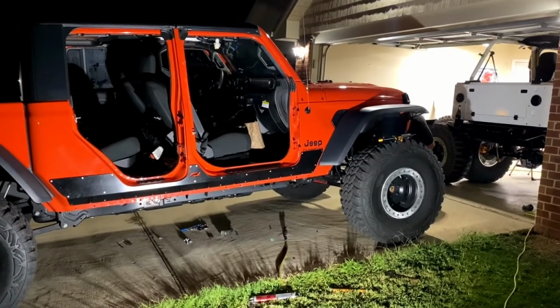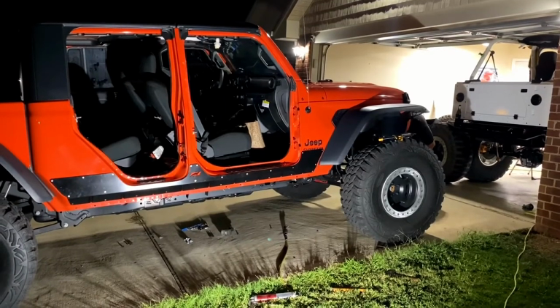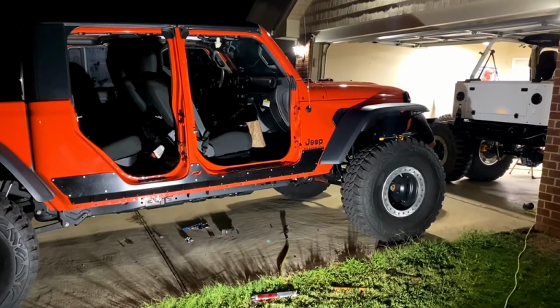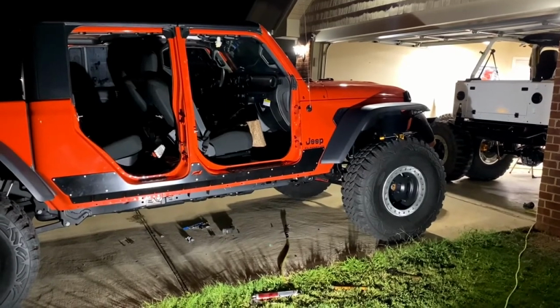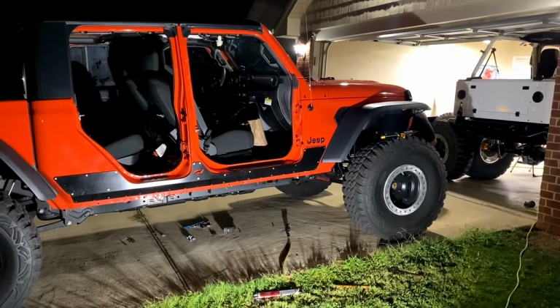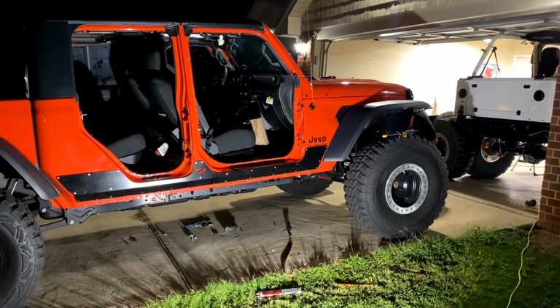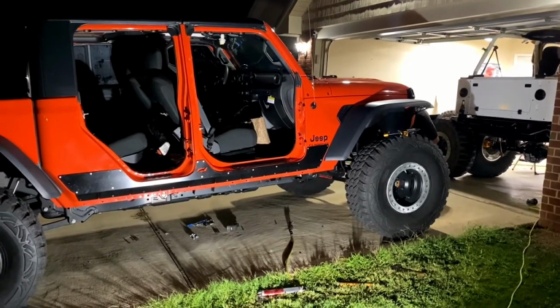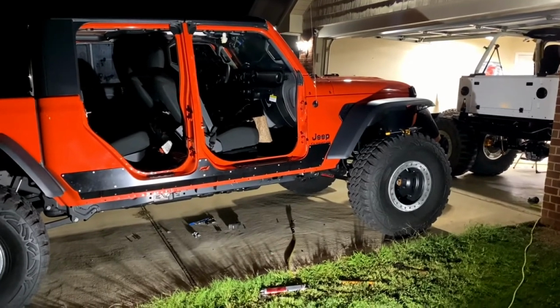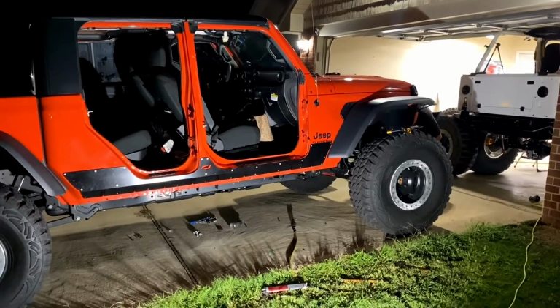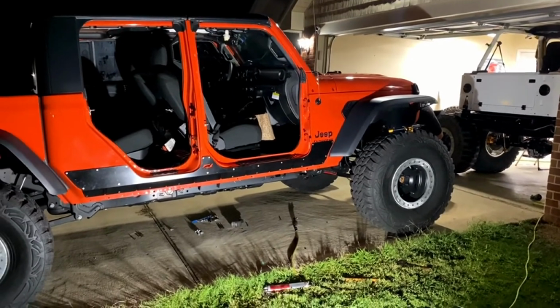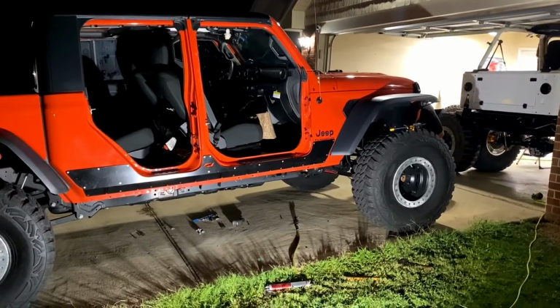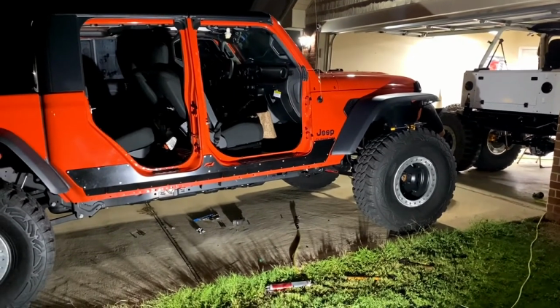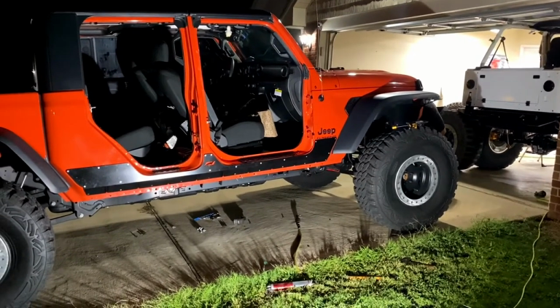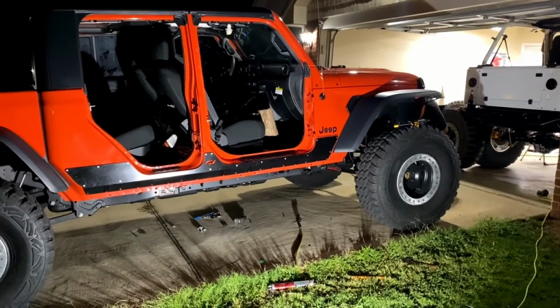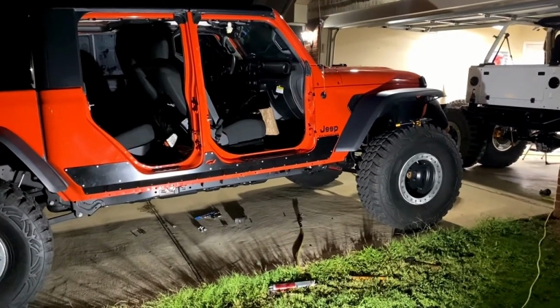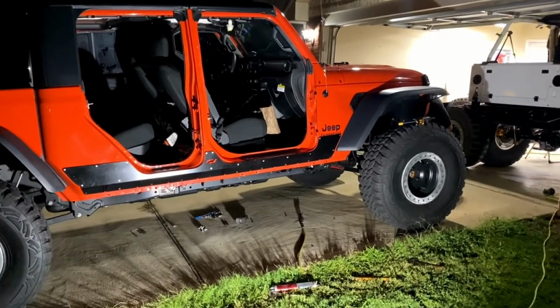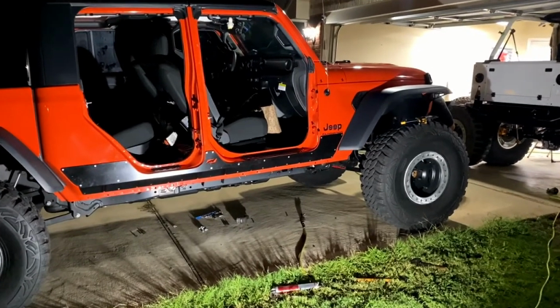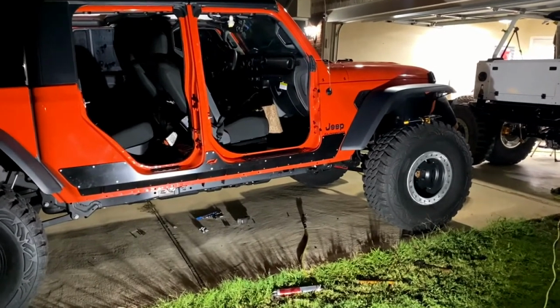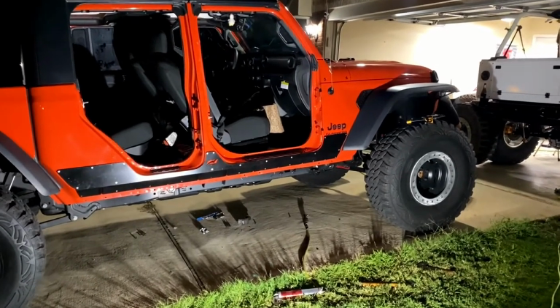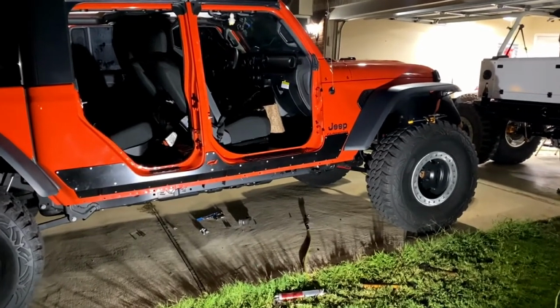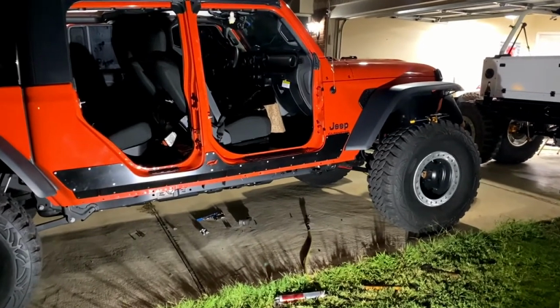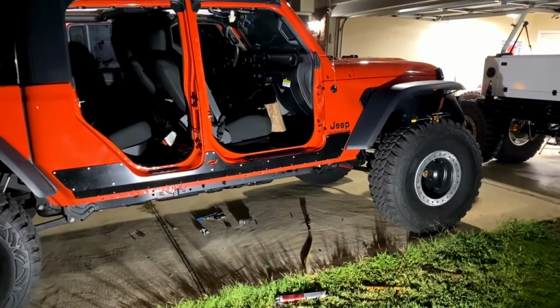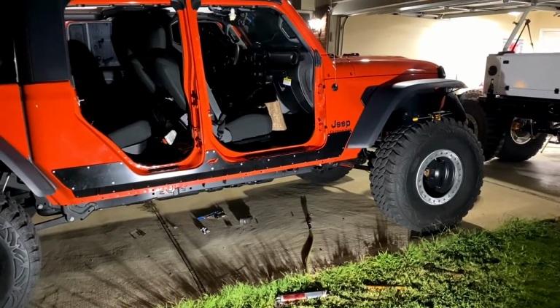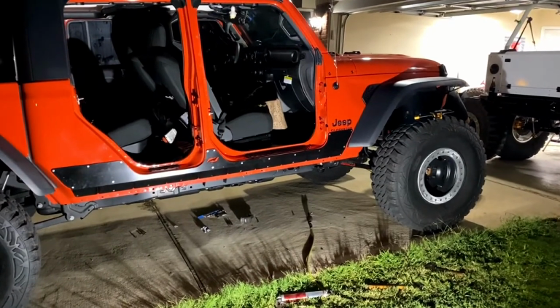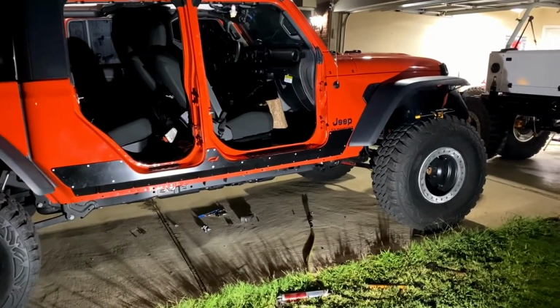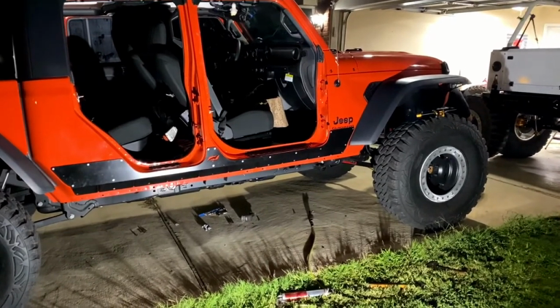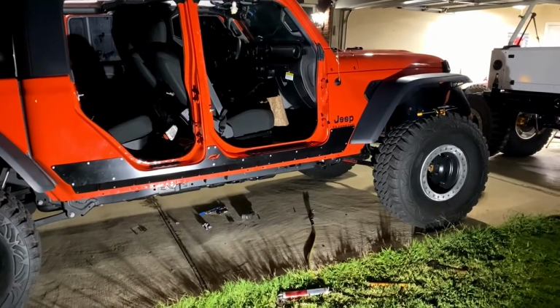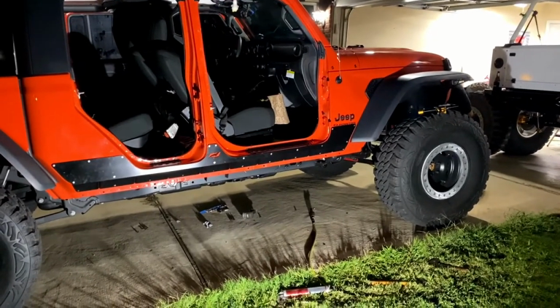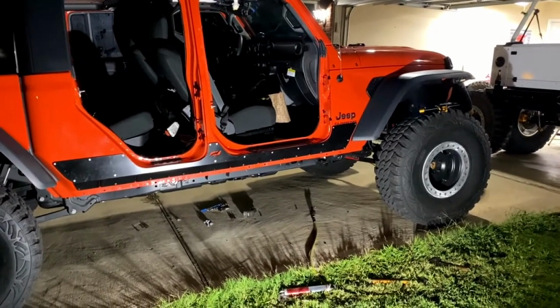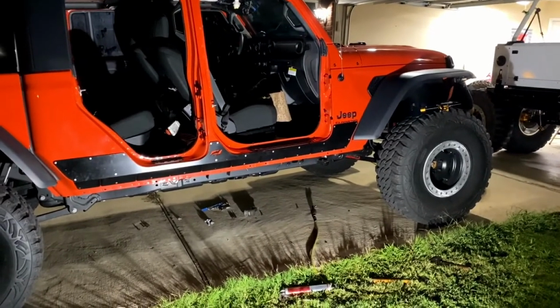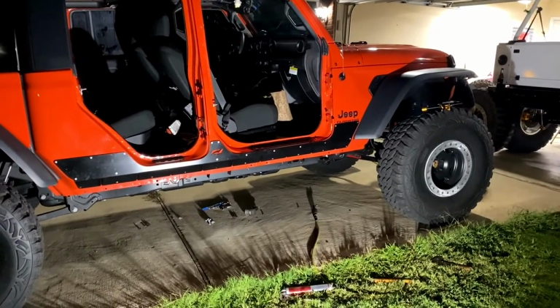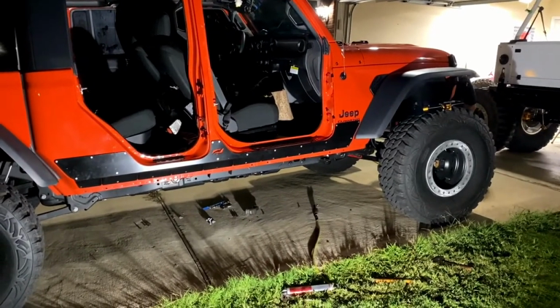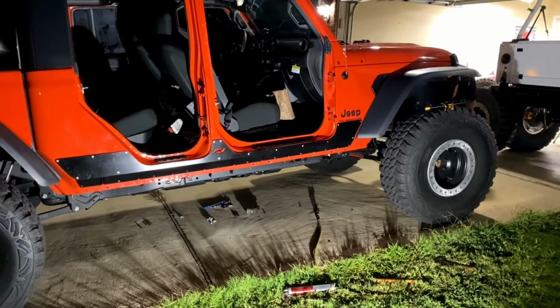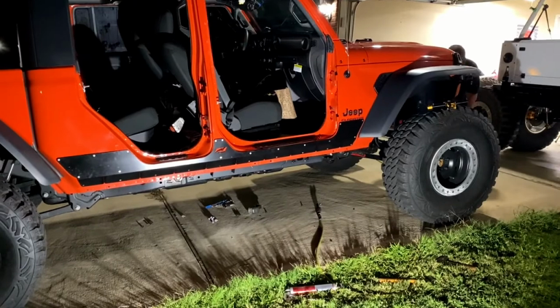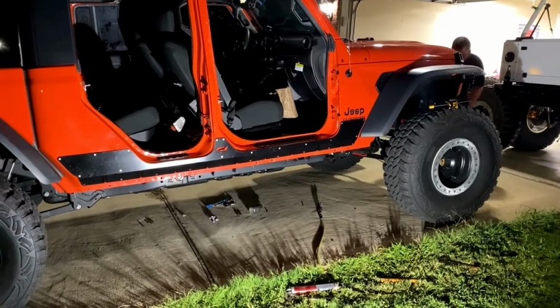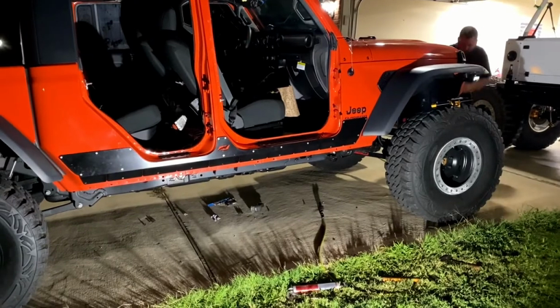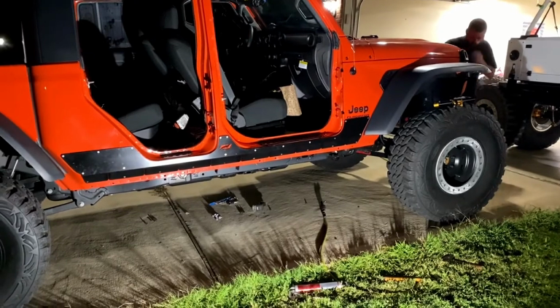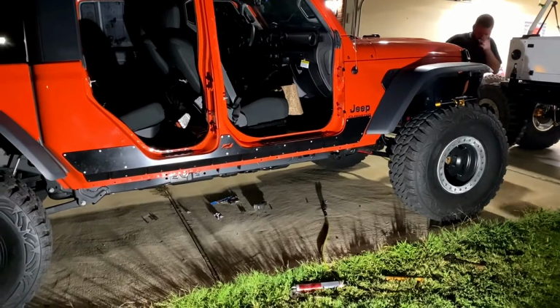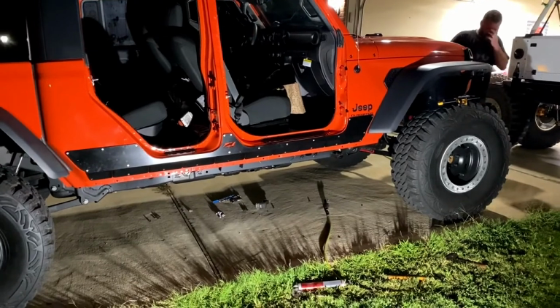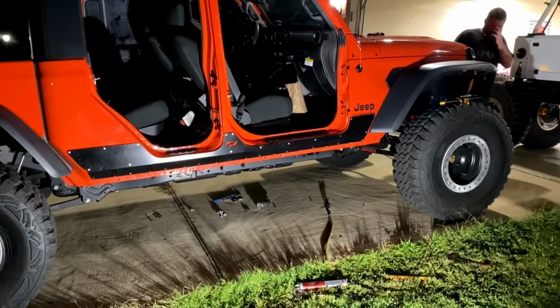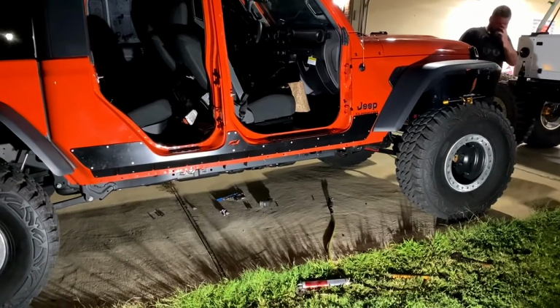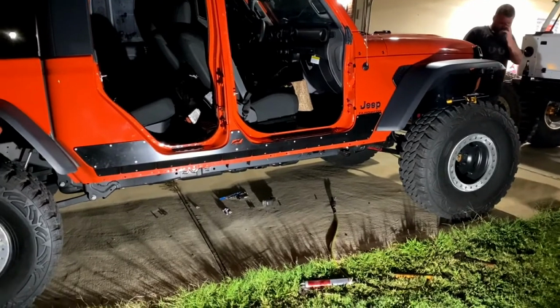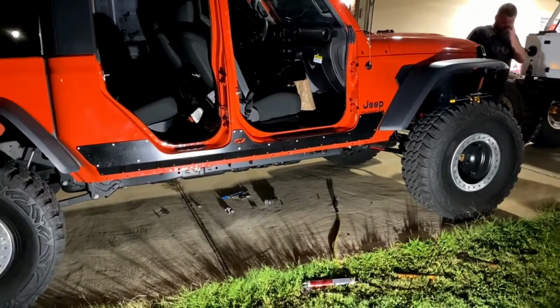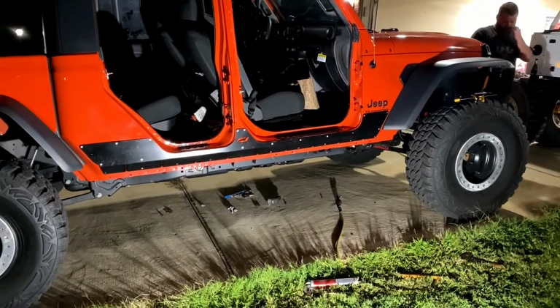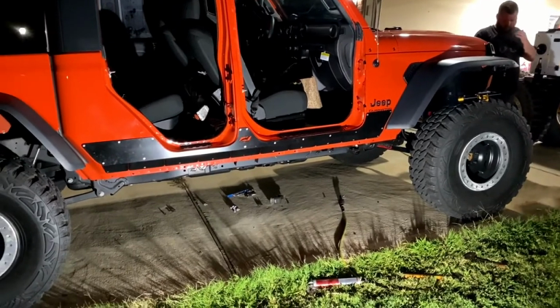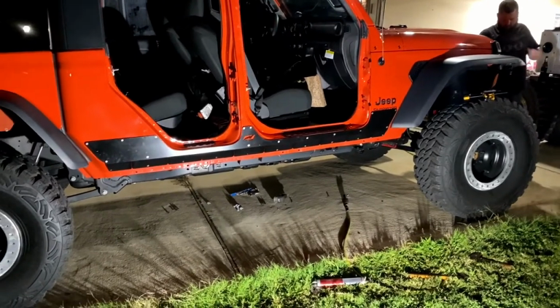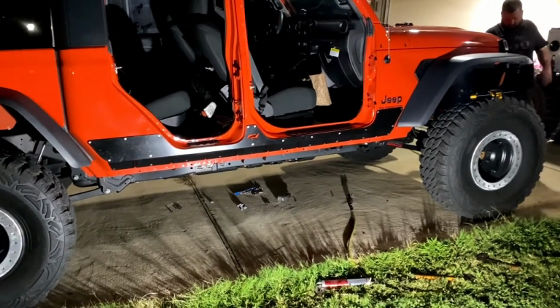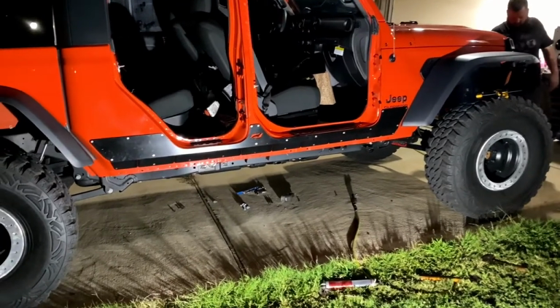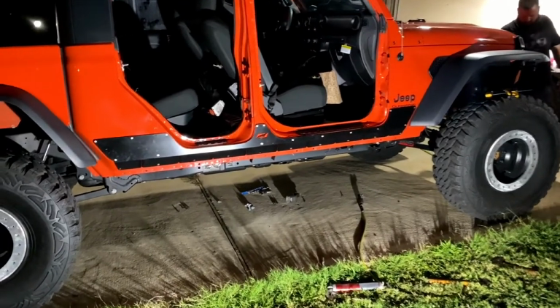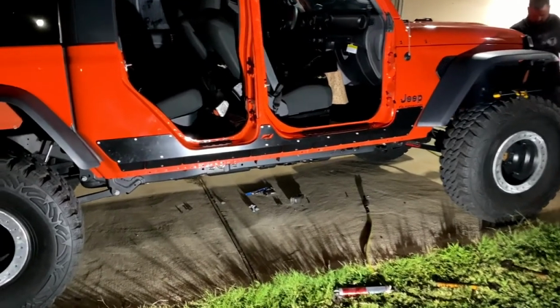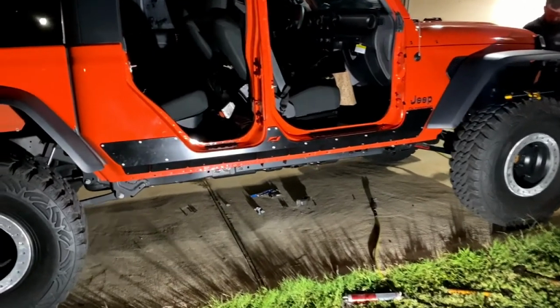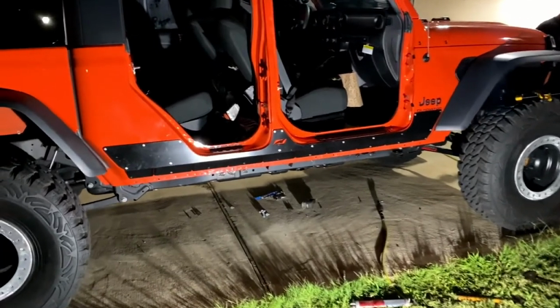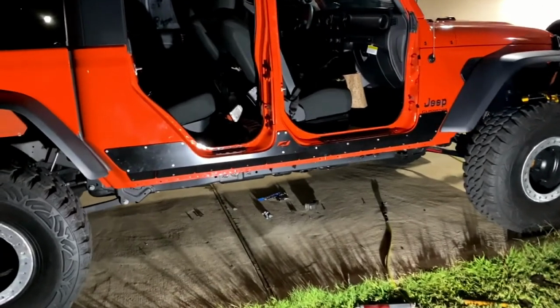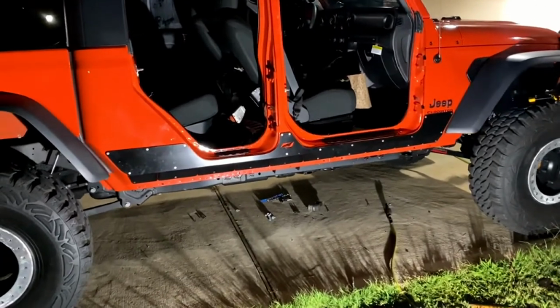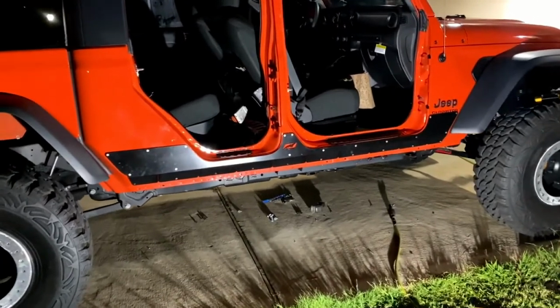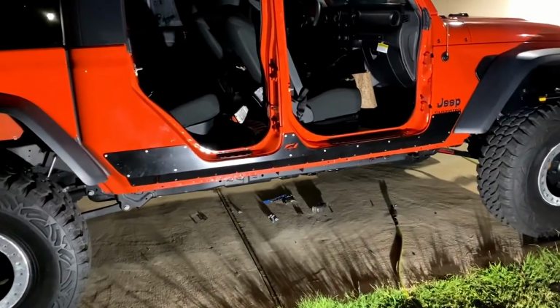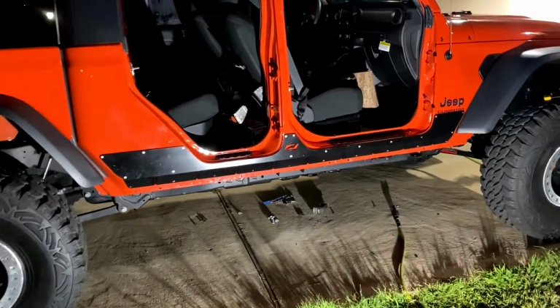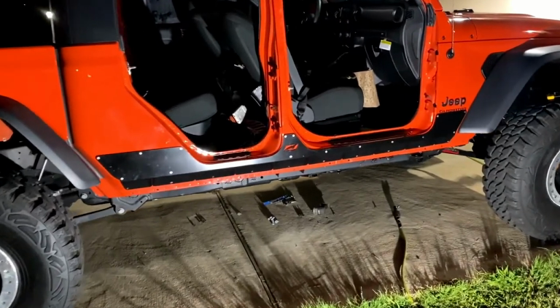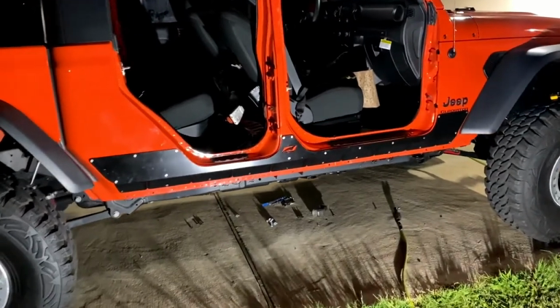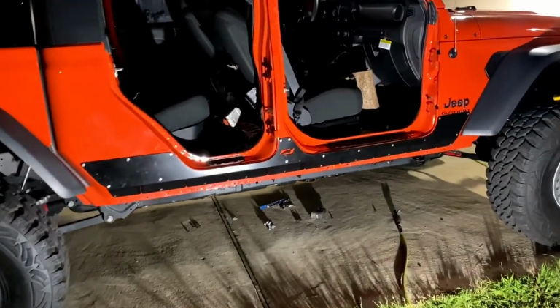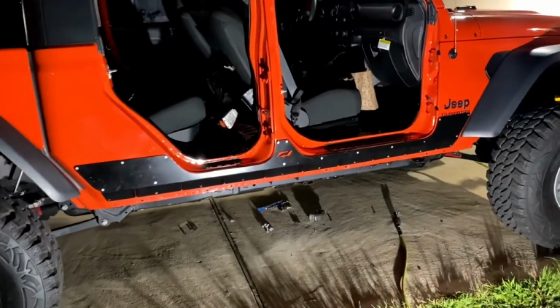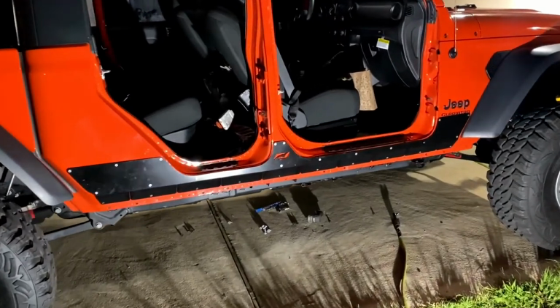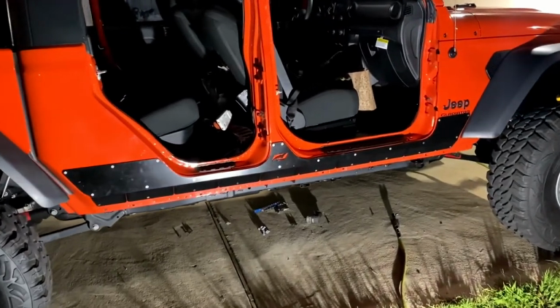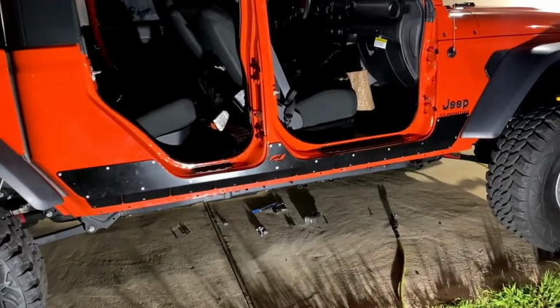Just like on the other side, having a better idea of how this side goes on — a little bit of a learning process on some of this, but we're all good to go.